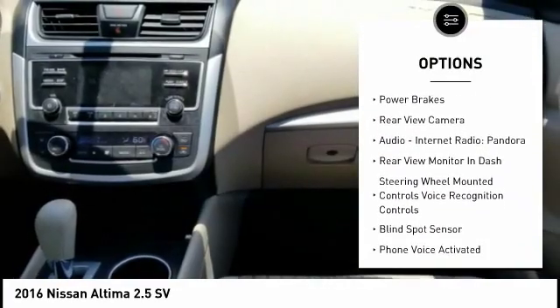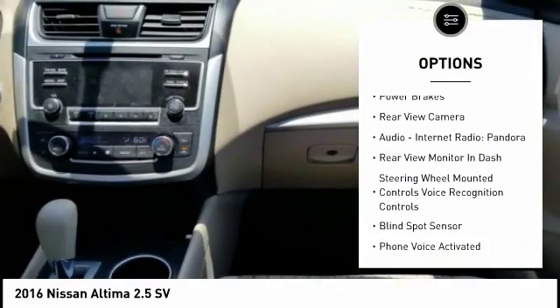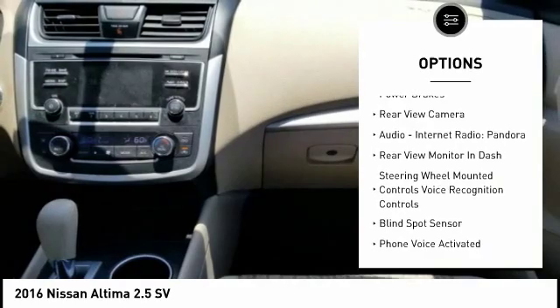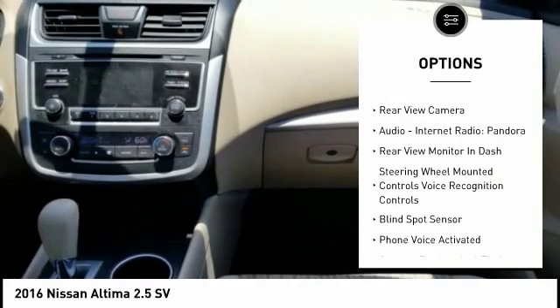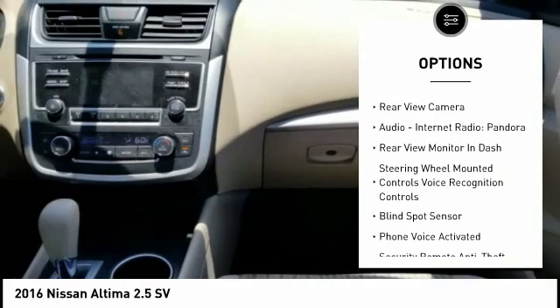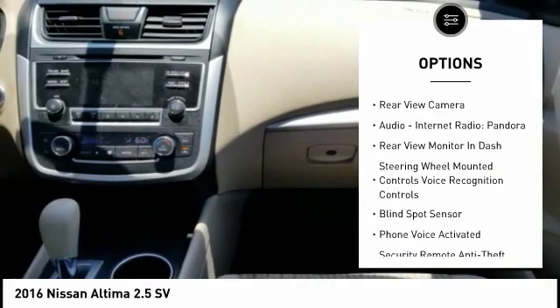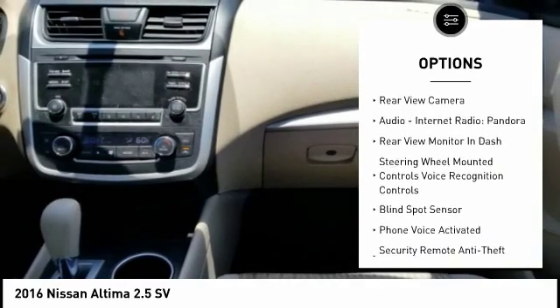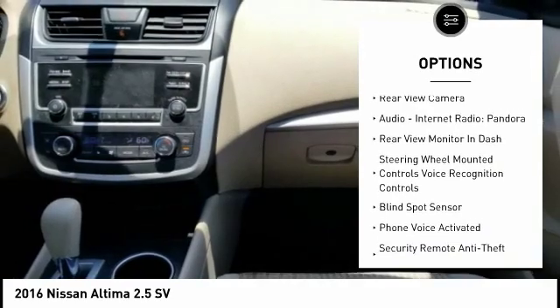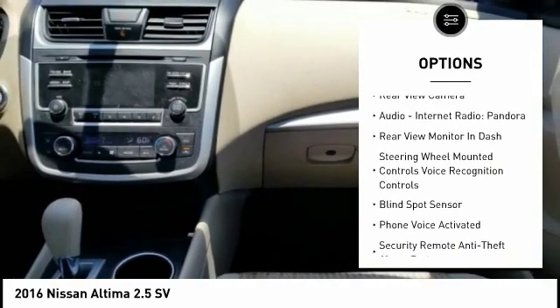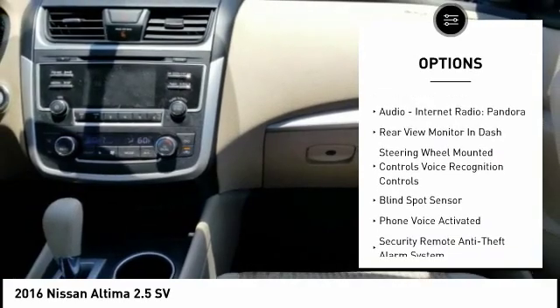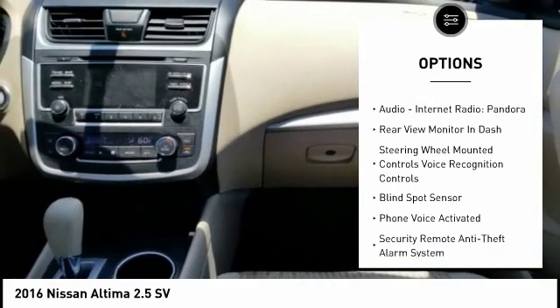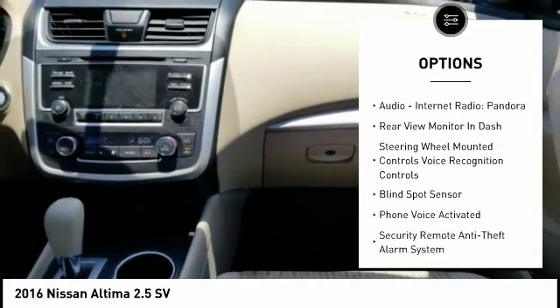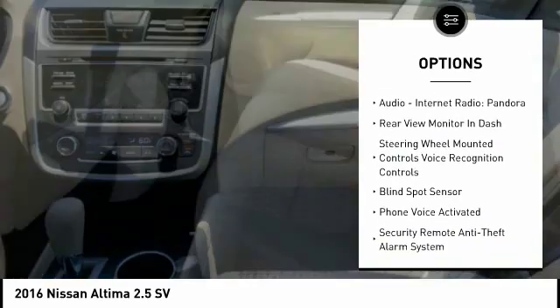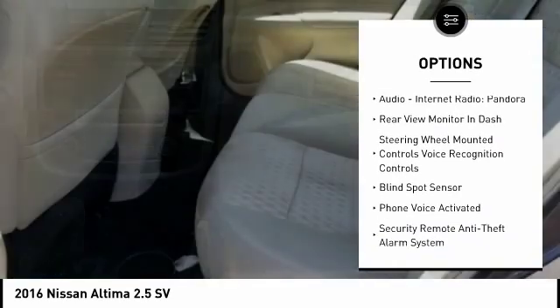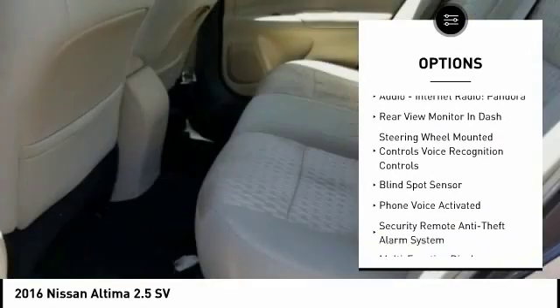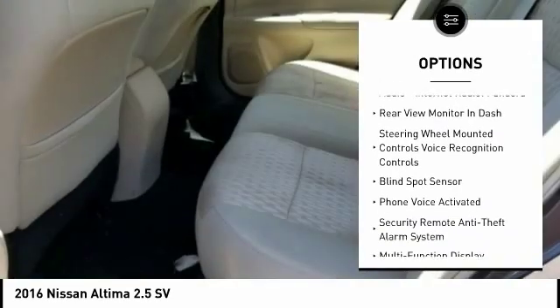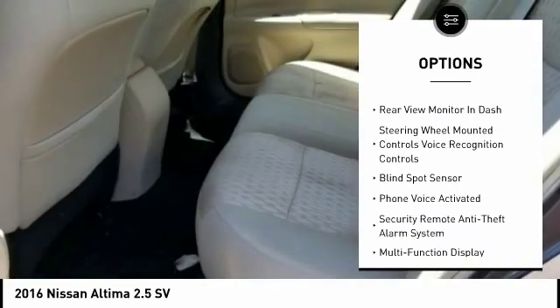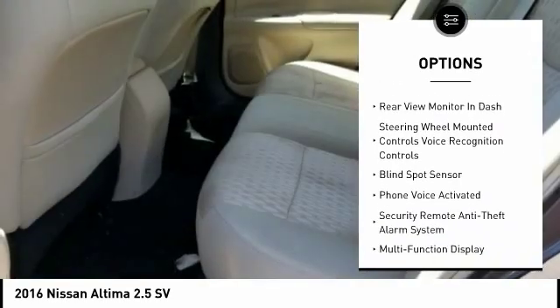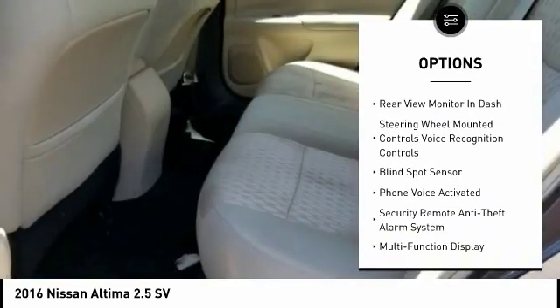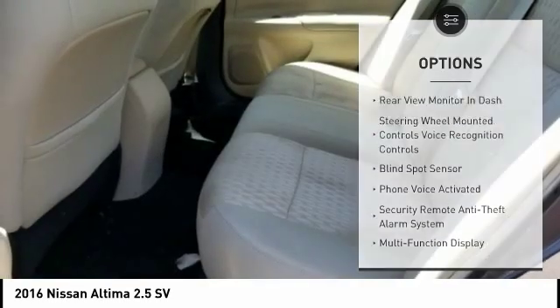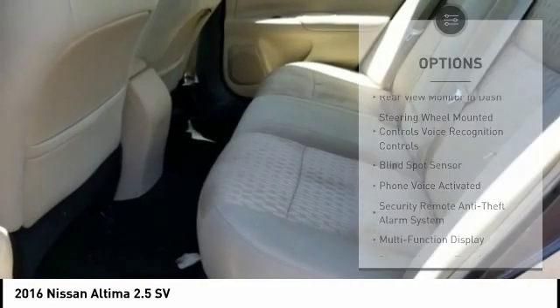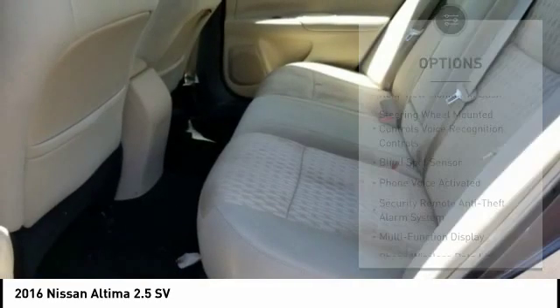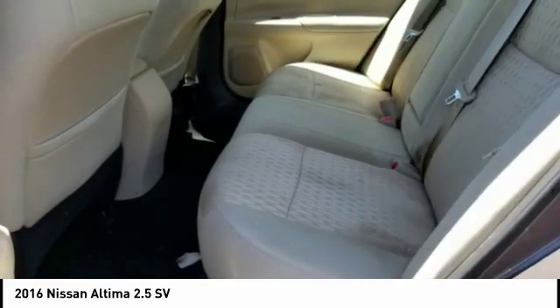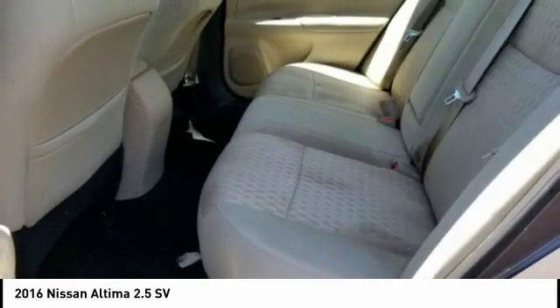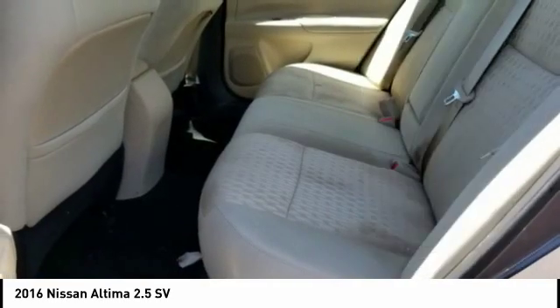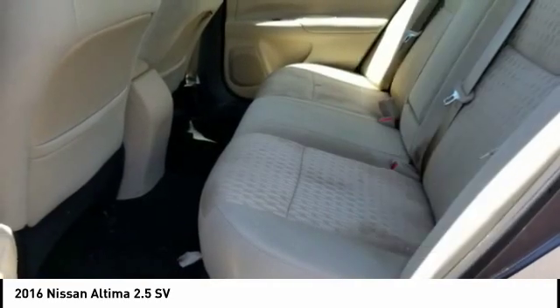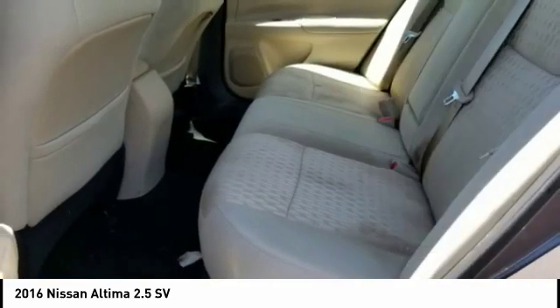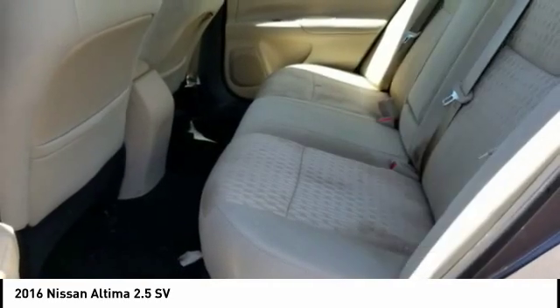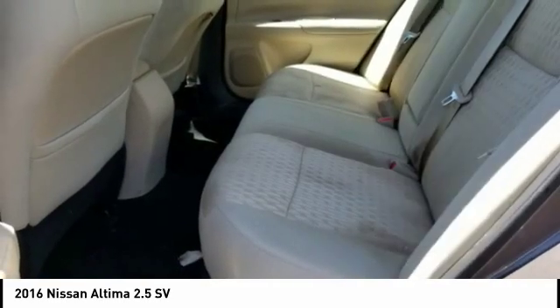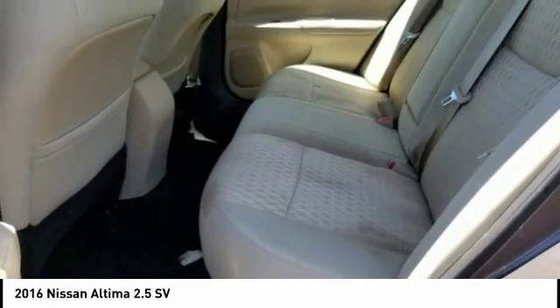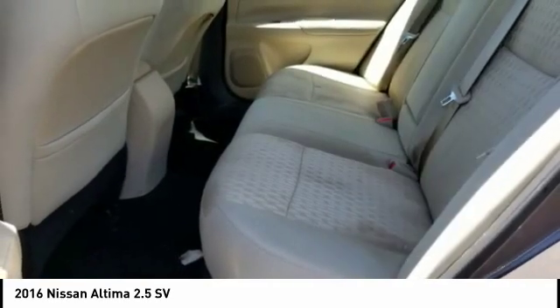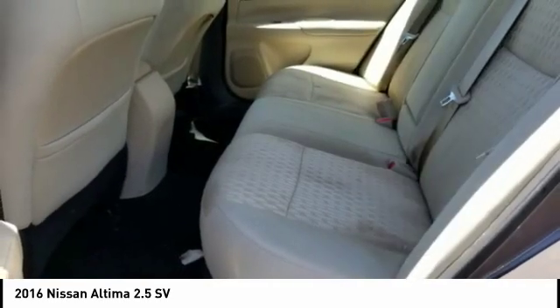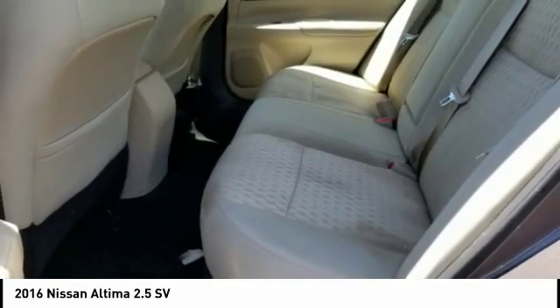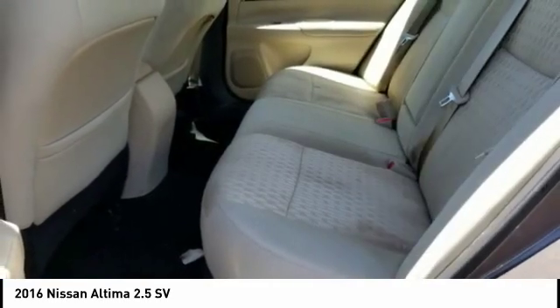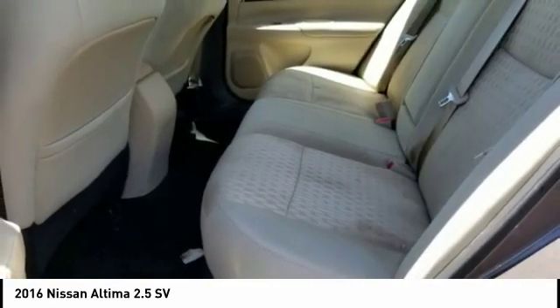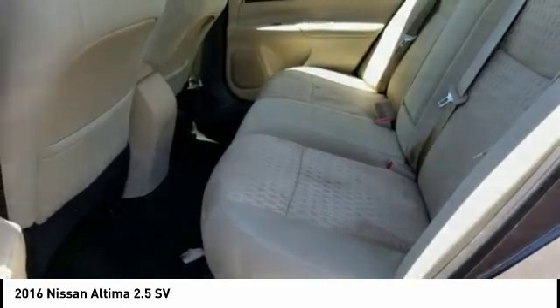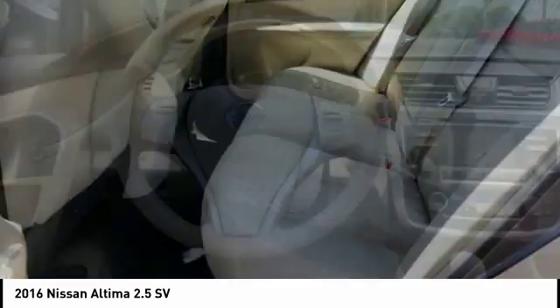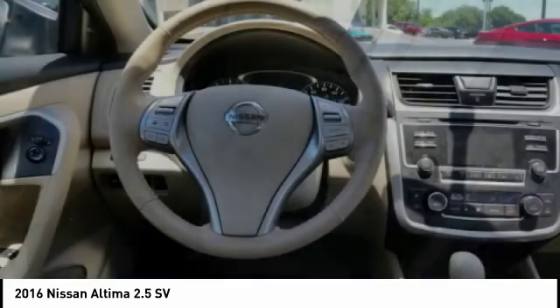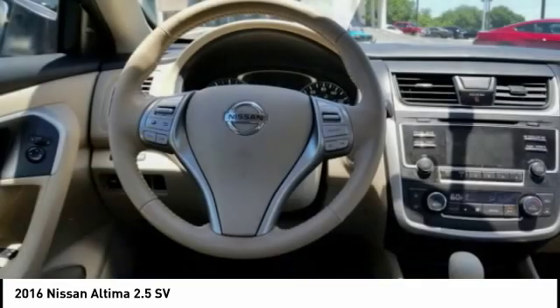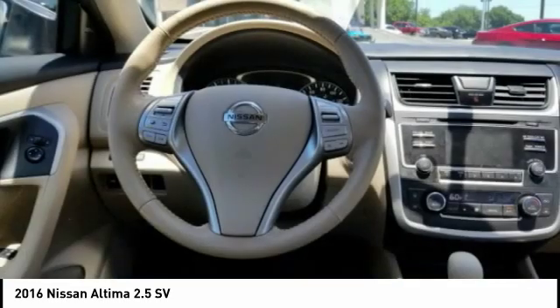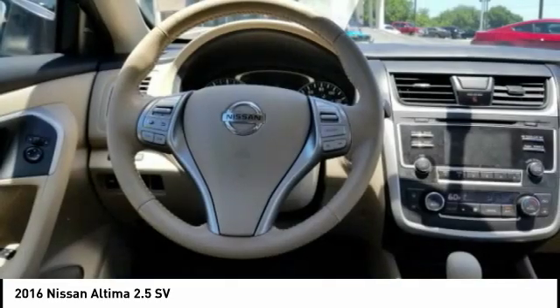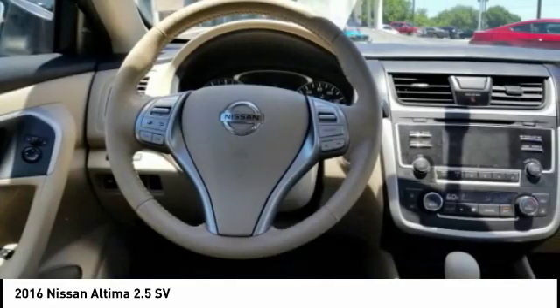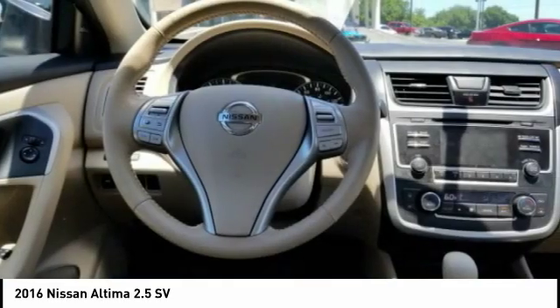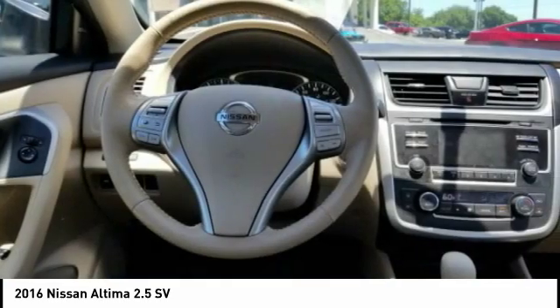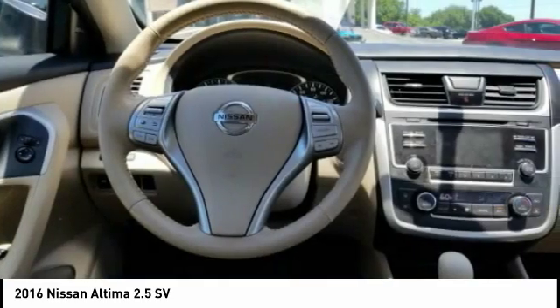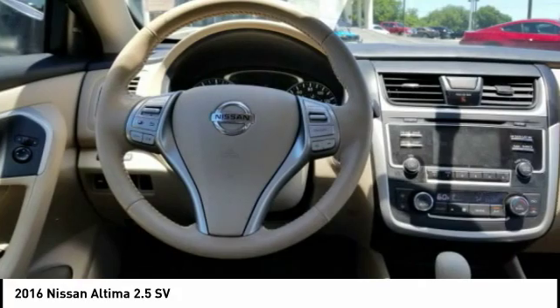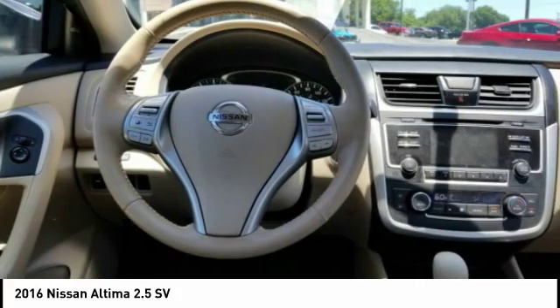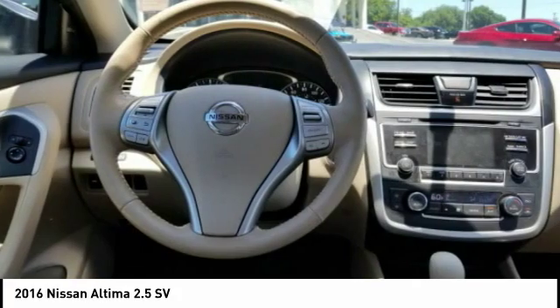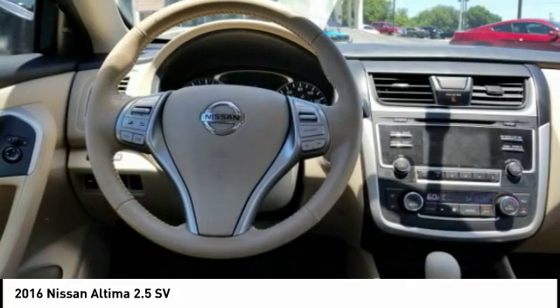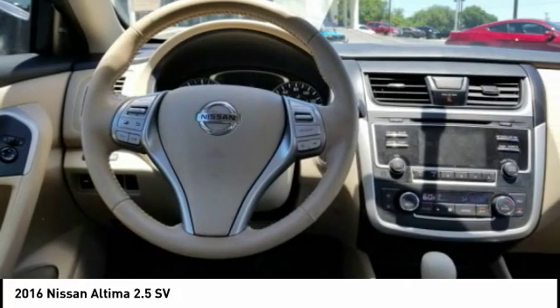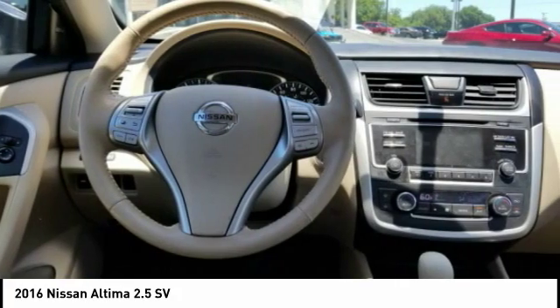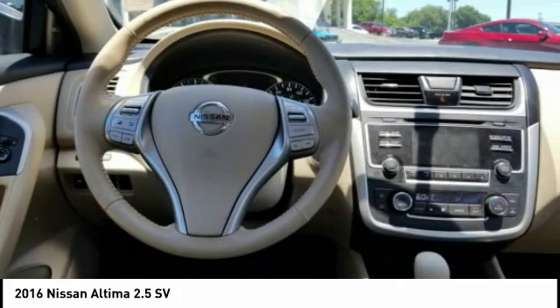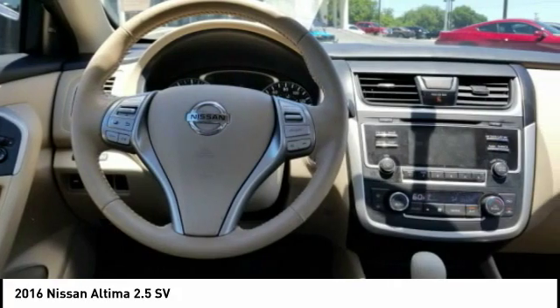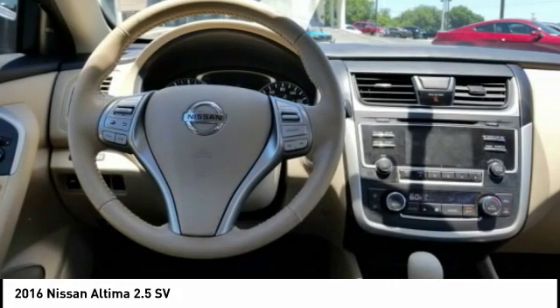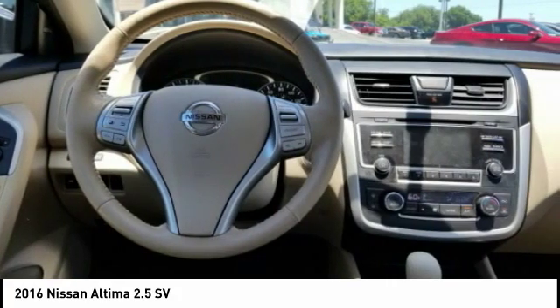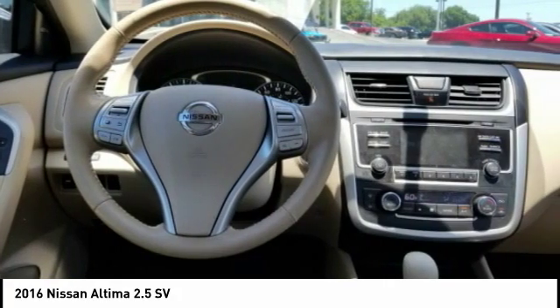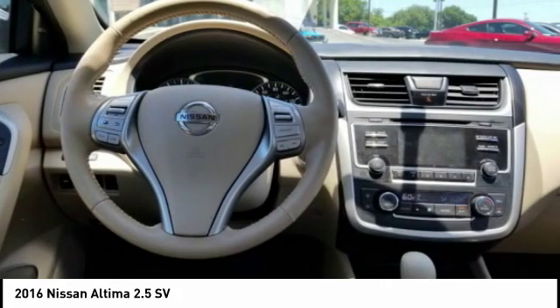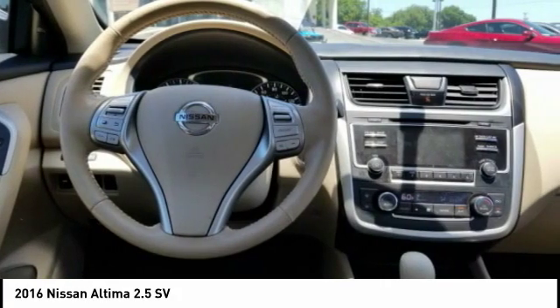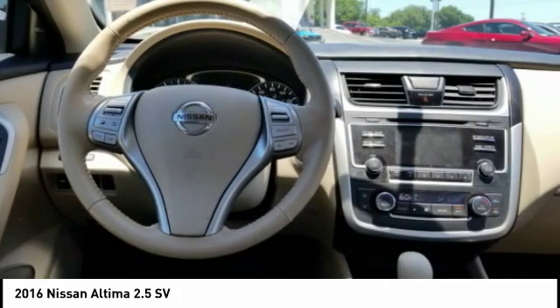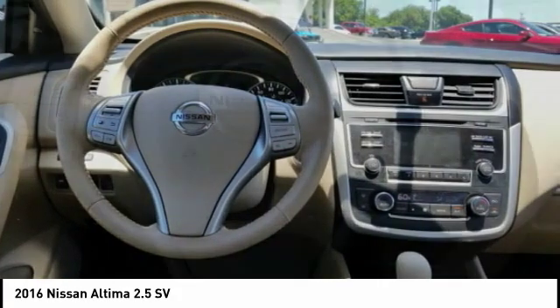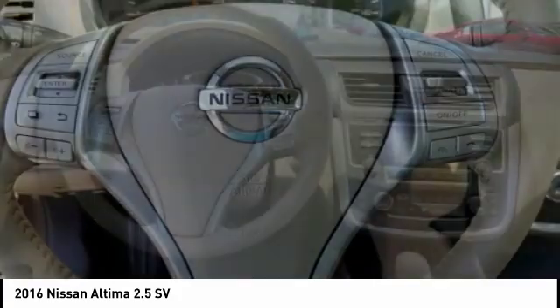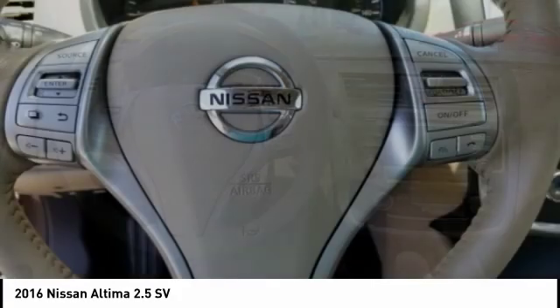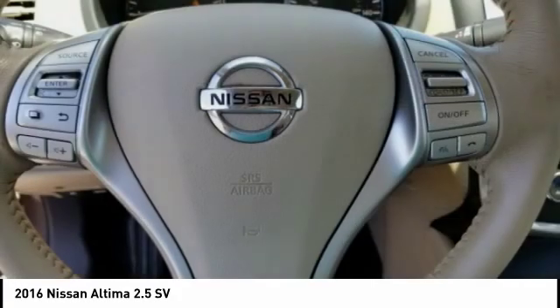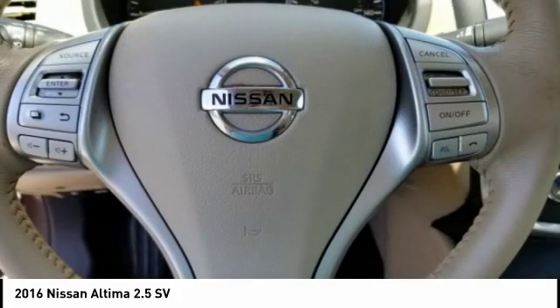Remote engine start, fog lights, braking assist, power brakes, rear view camera, audio, internet radio, and Pandora.